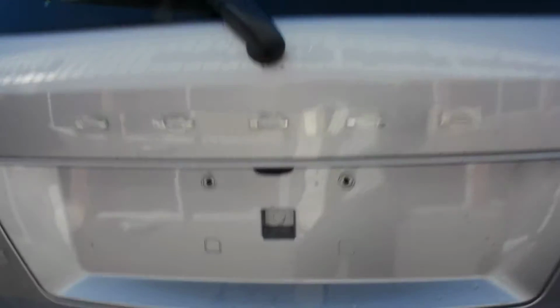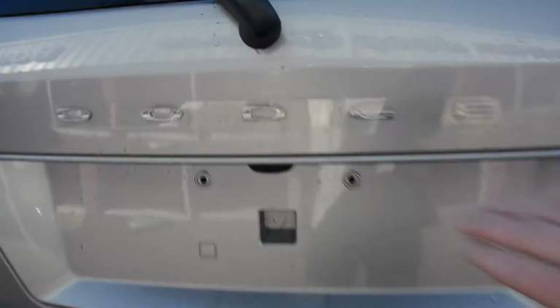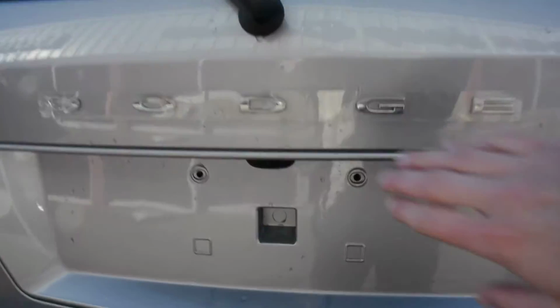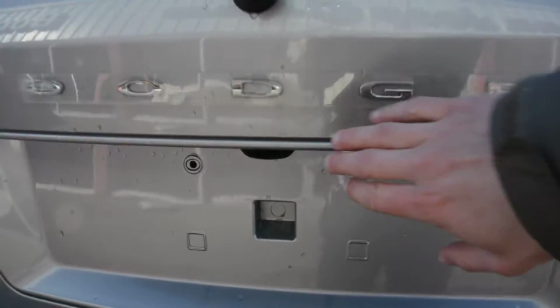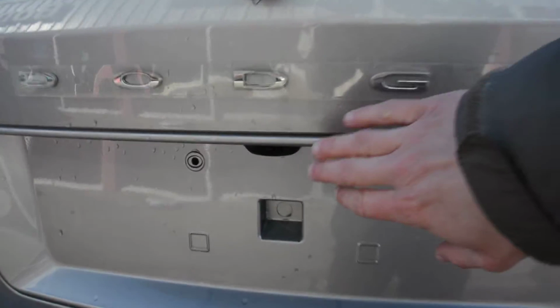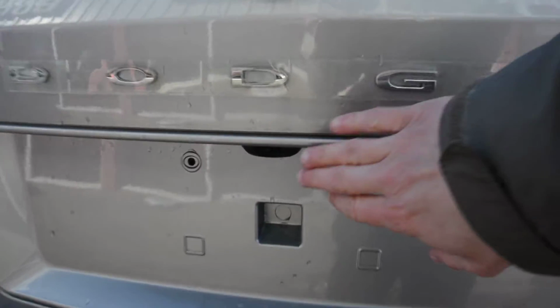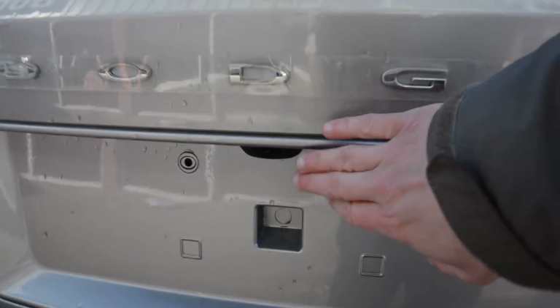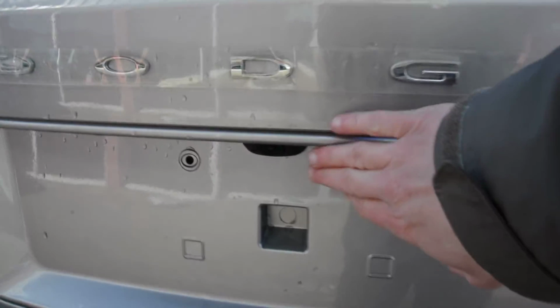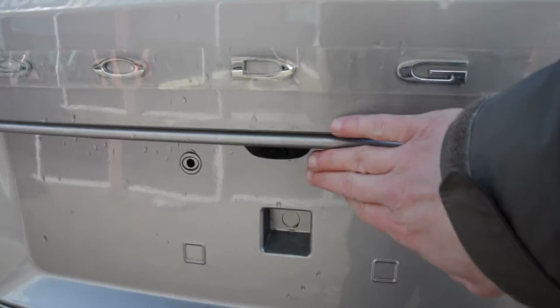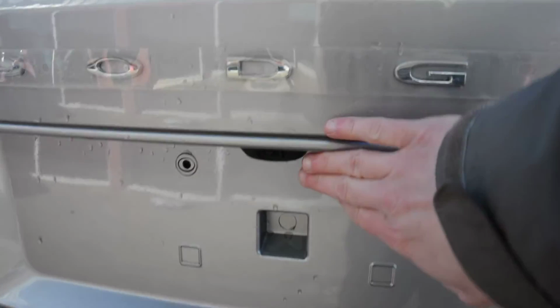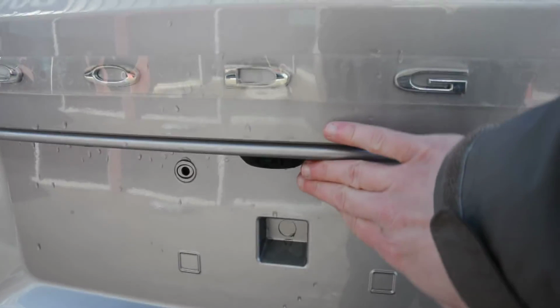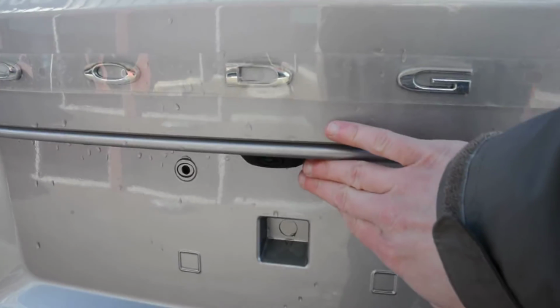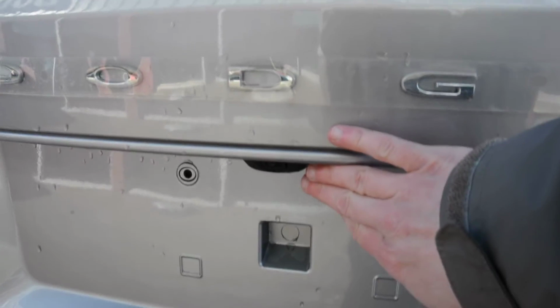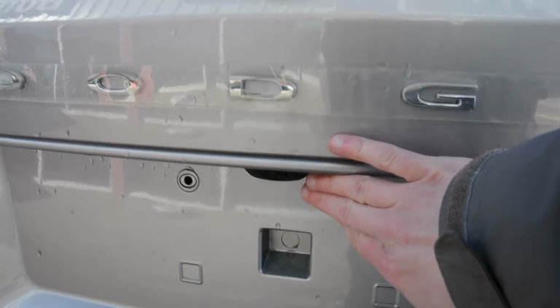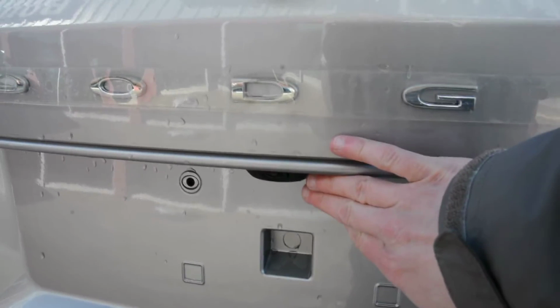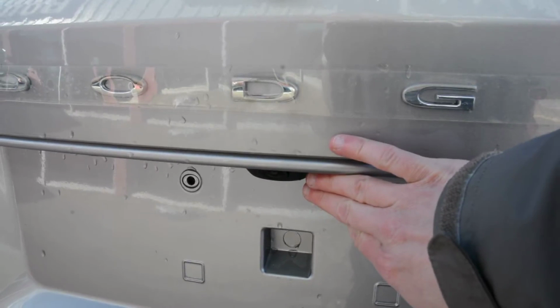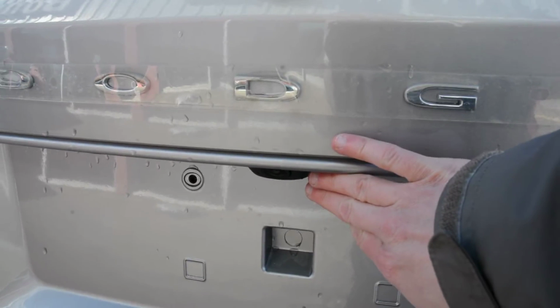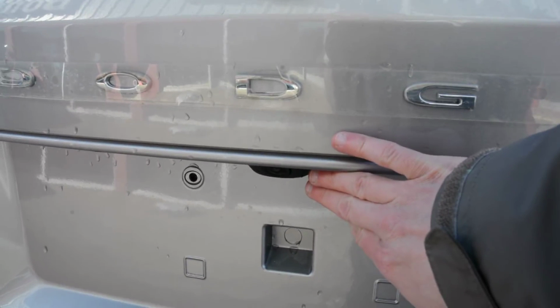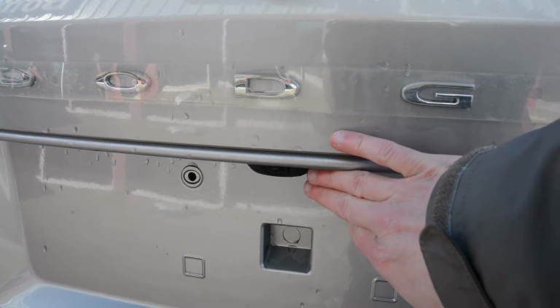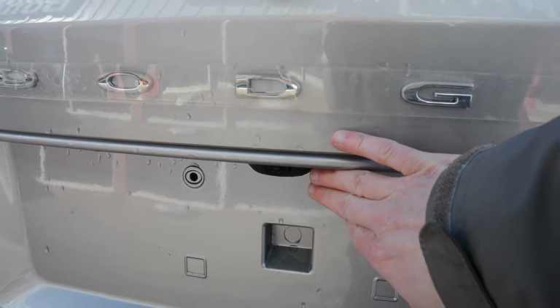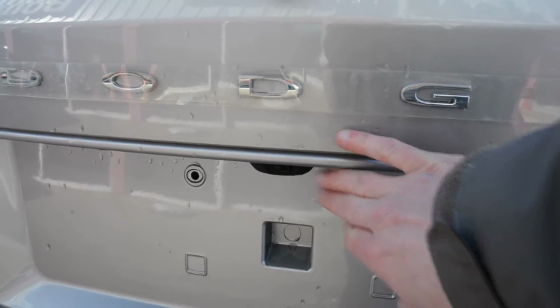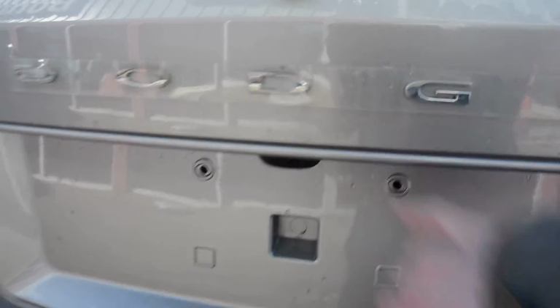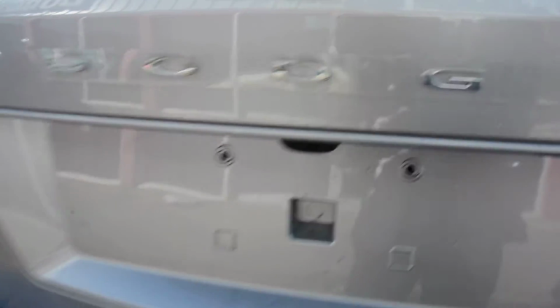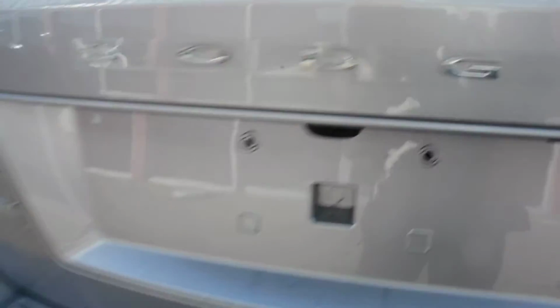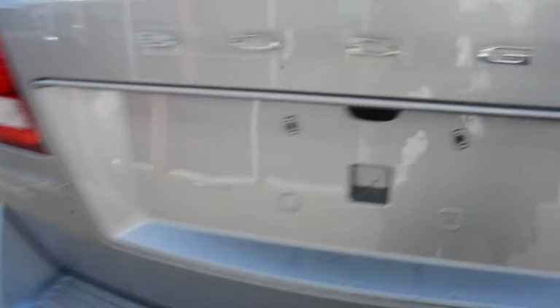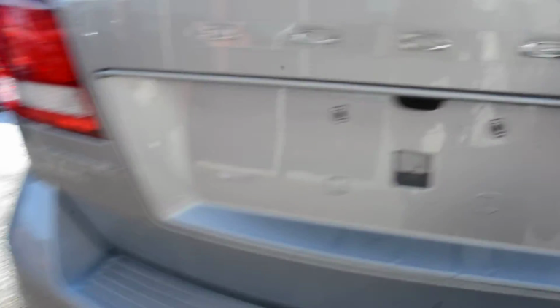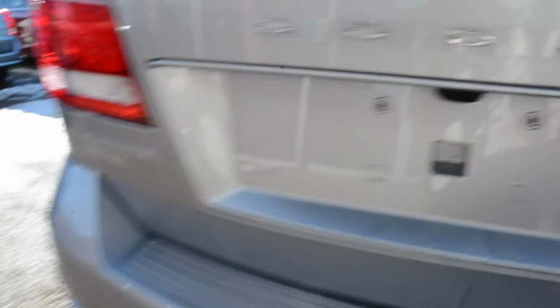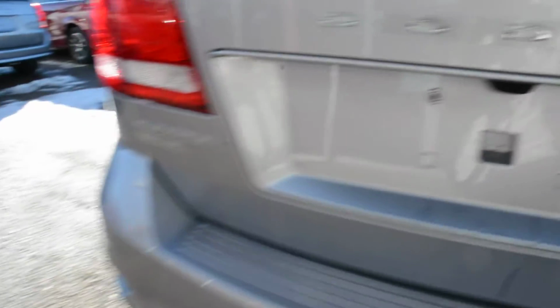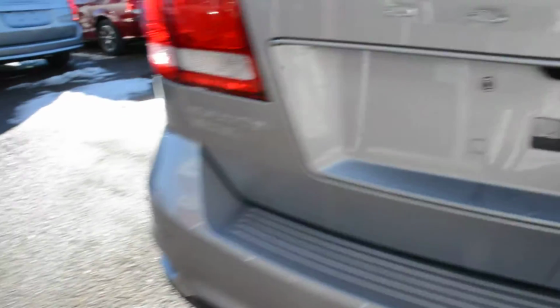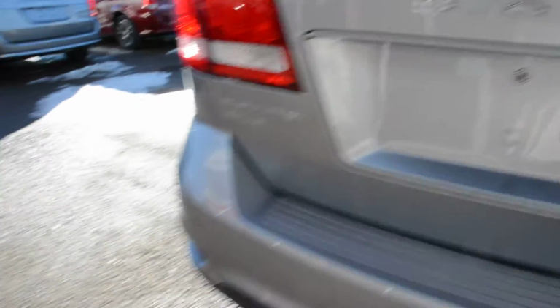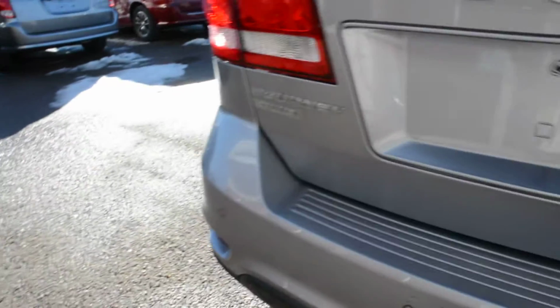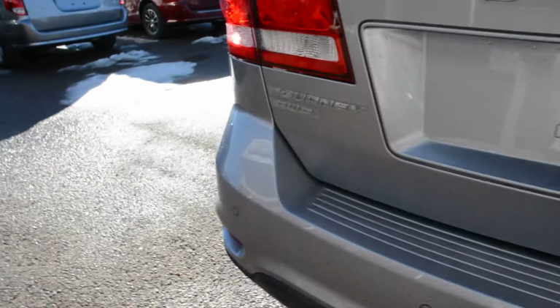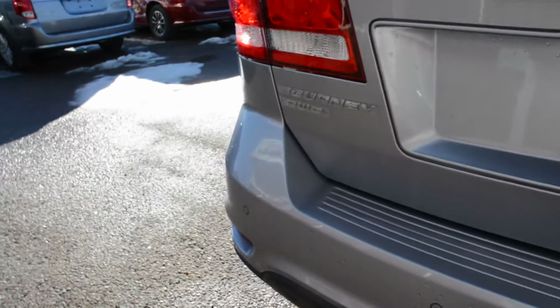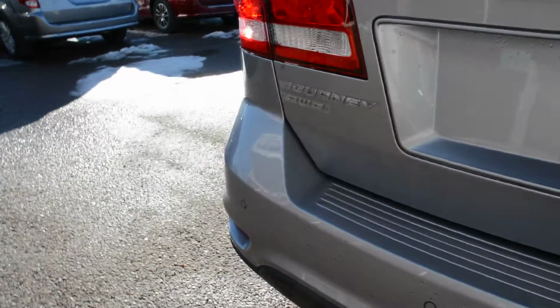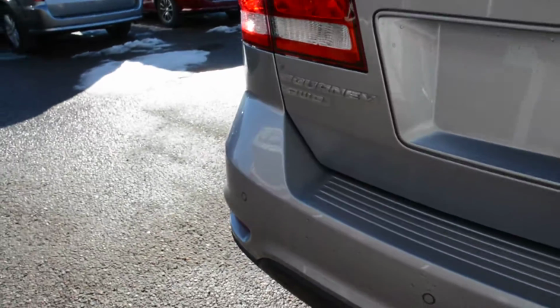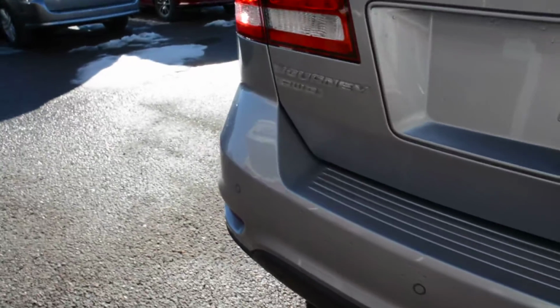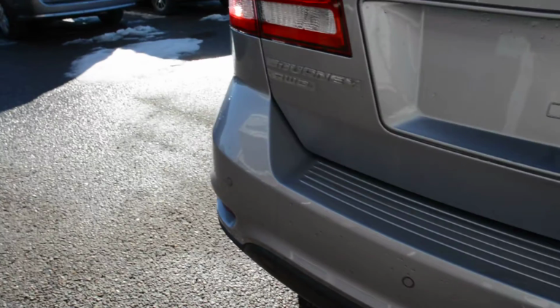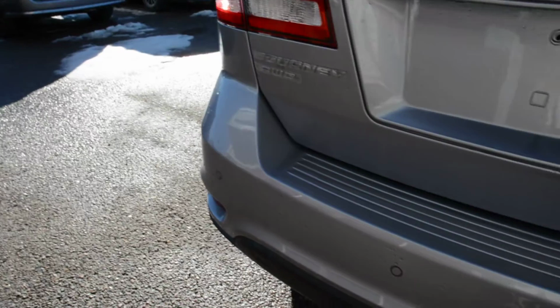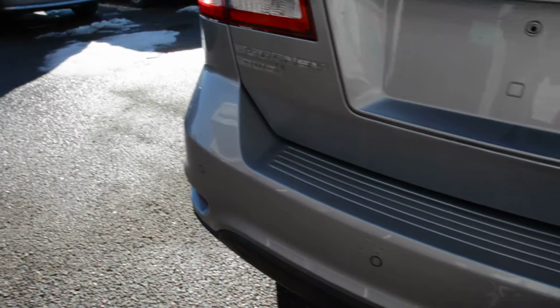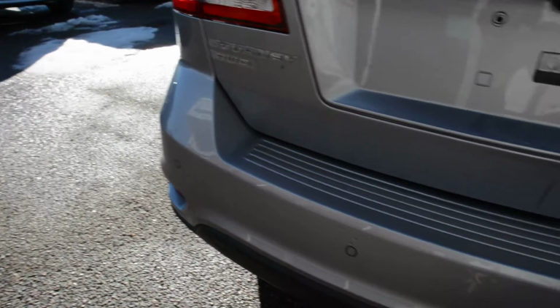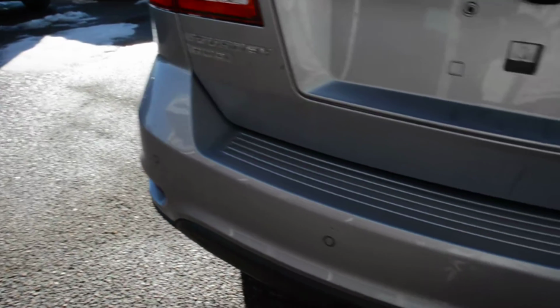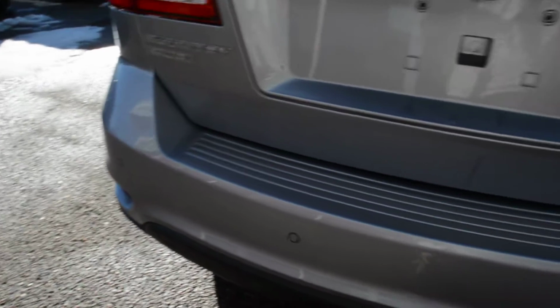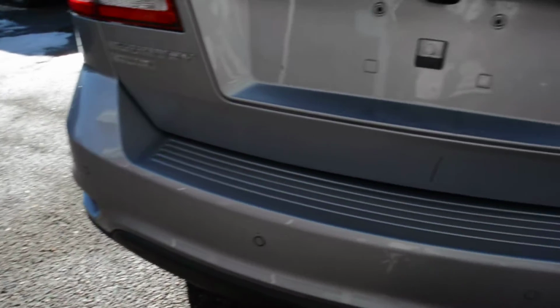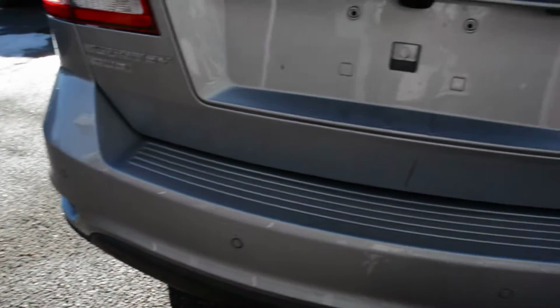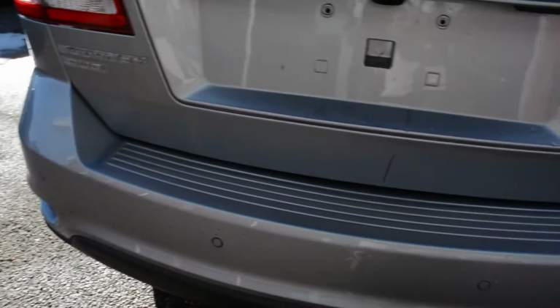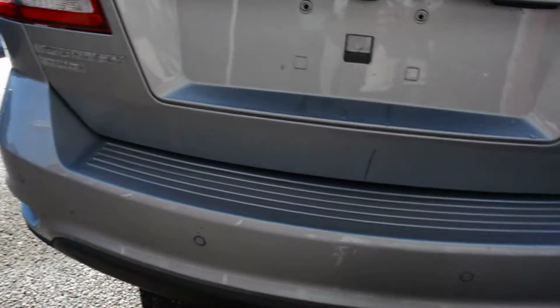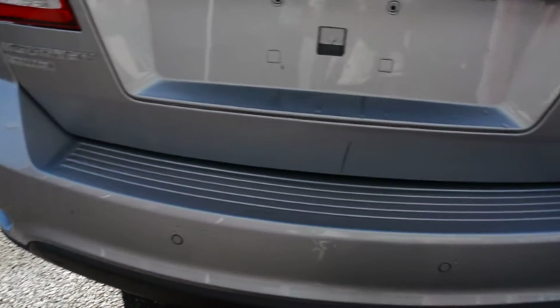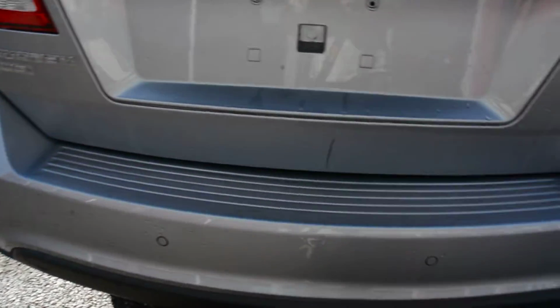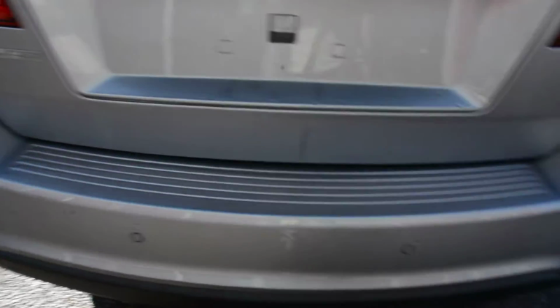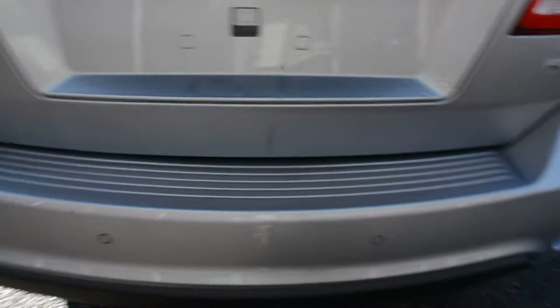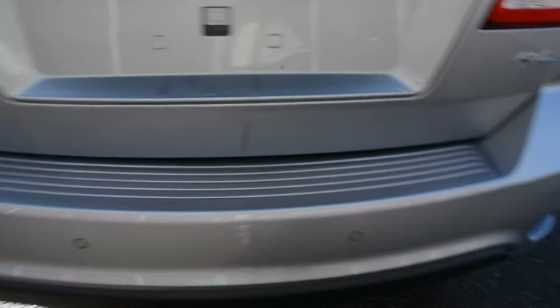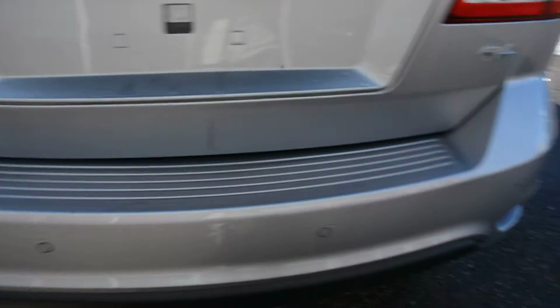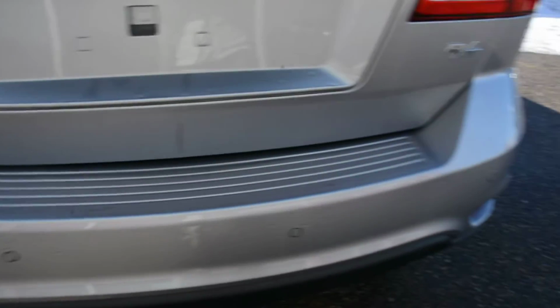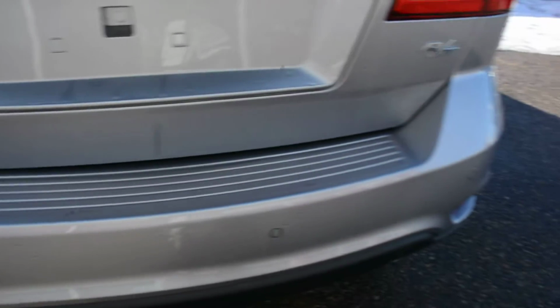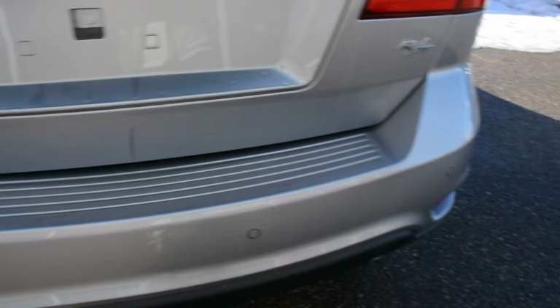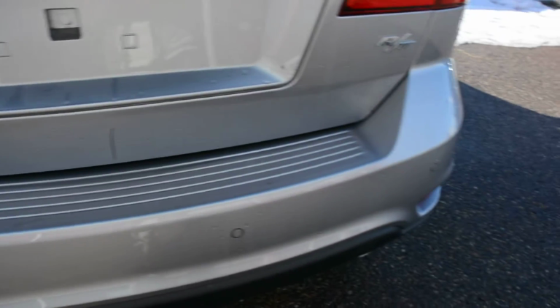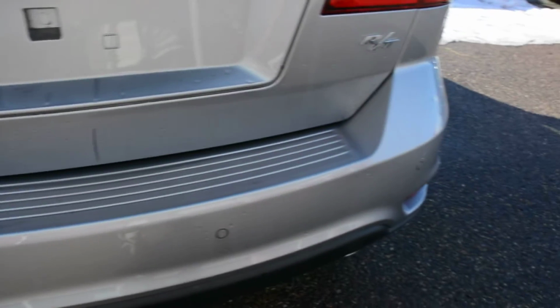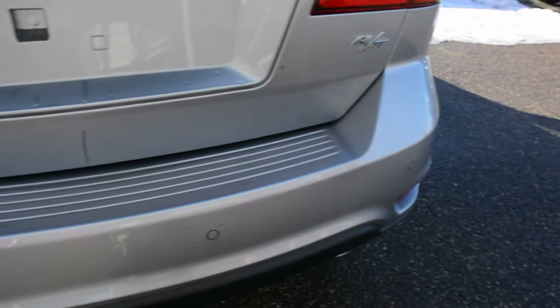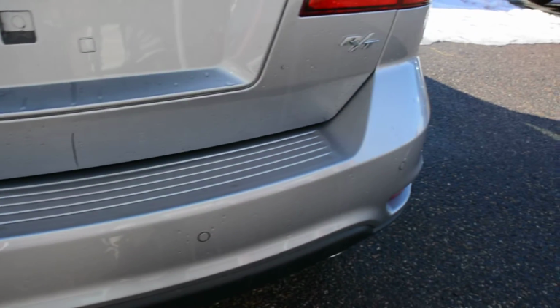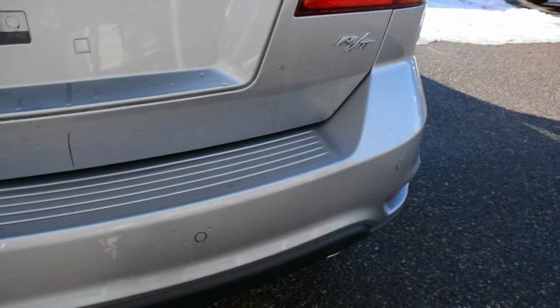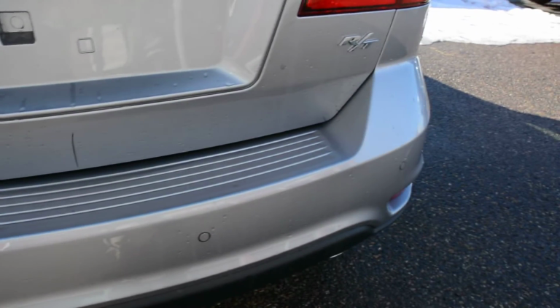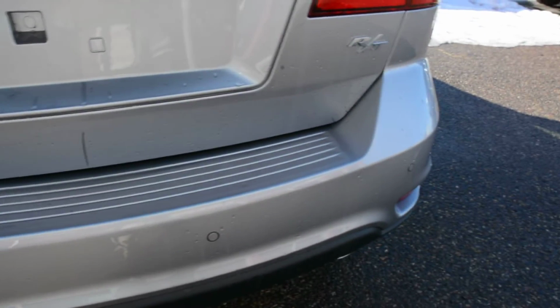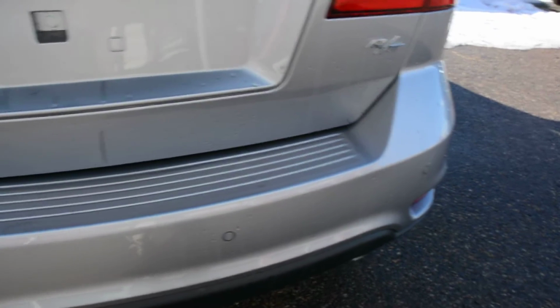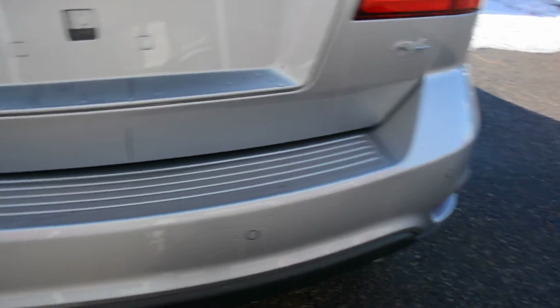Checking out some of the features in the back here, you do have your backup camera equipped on the model, as well as your rear park assist system — you can see the sensors there across the back bumper.